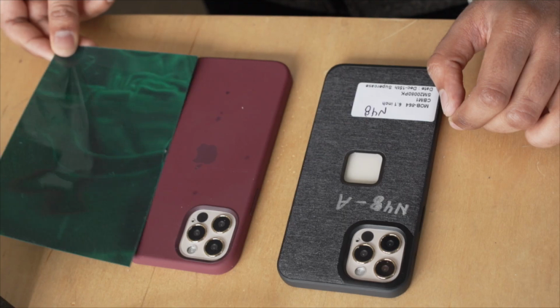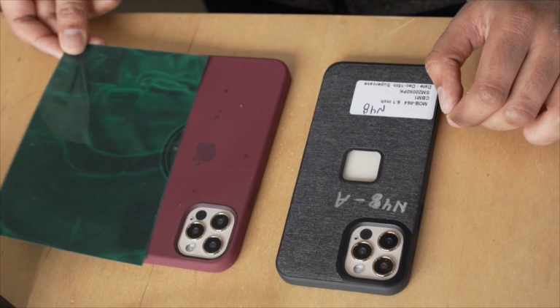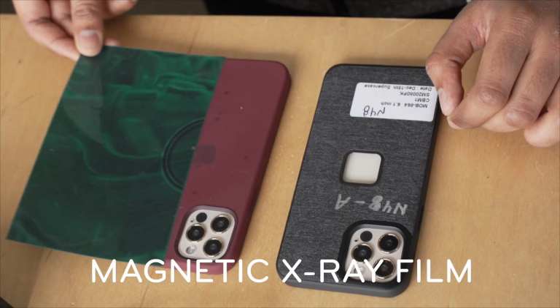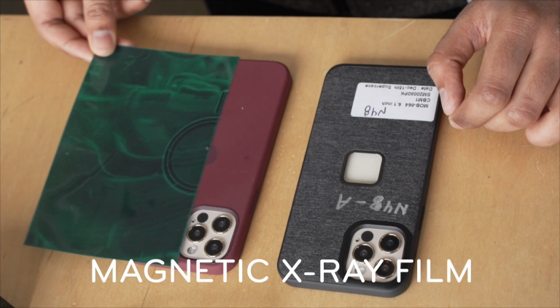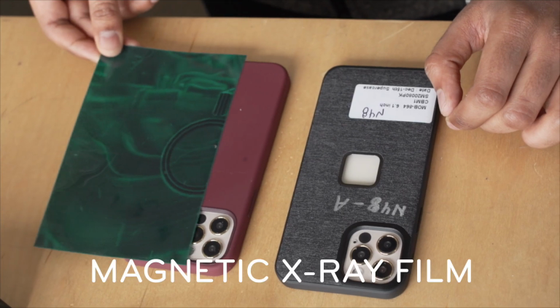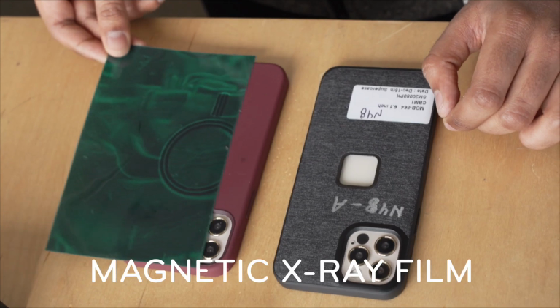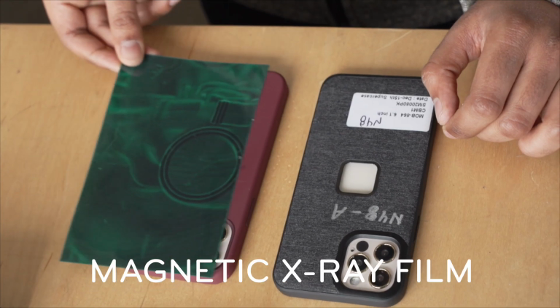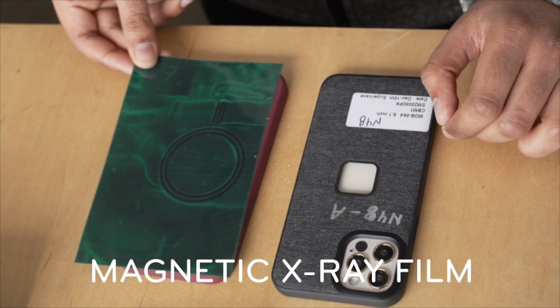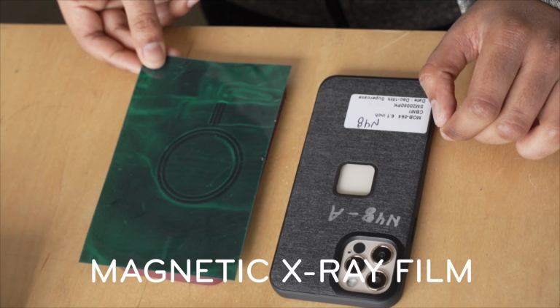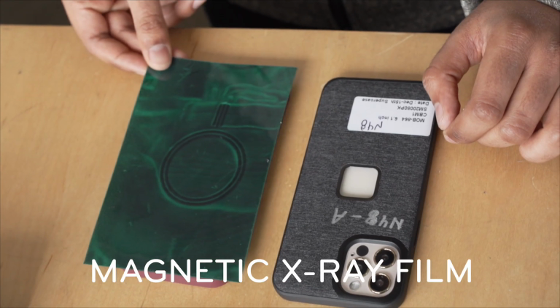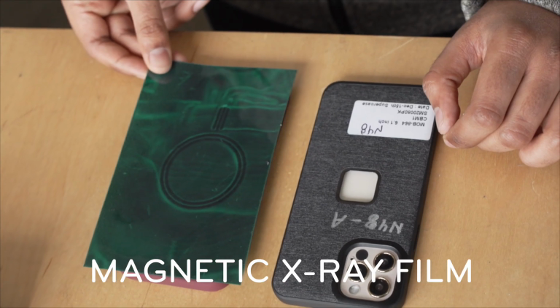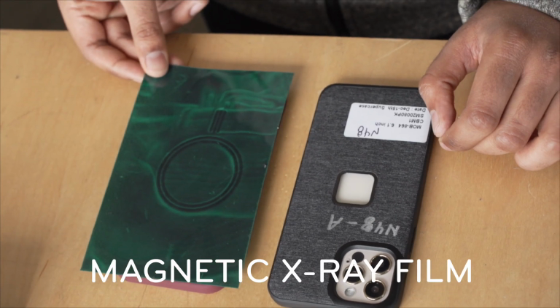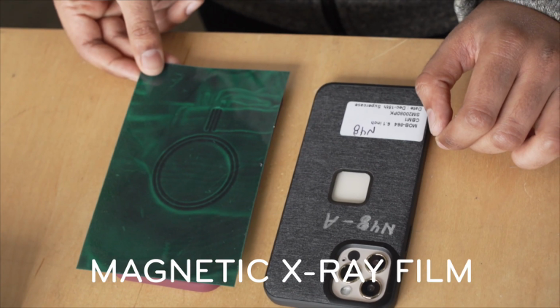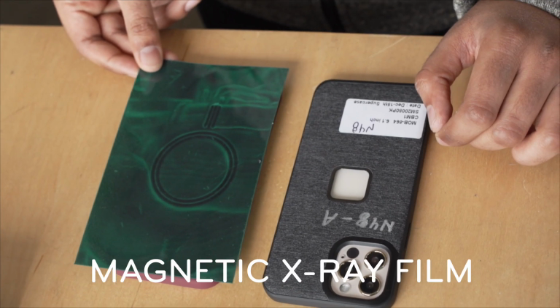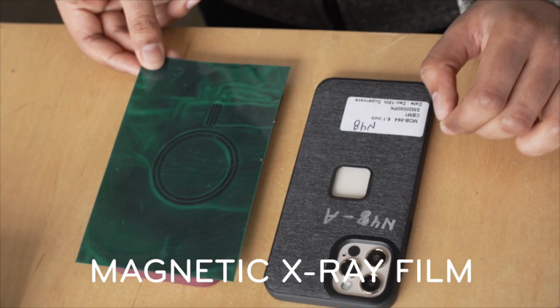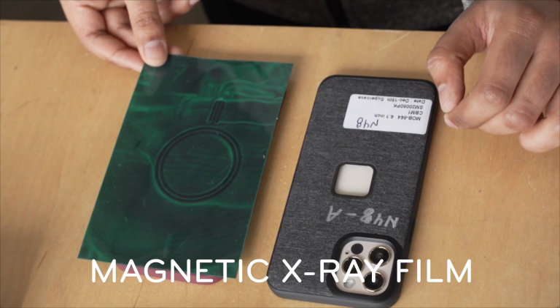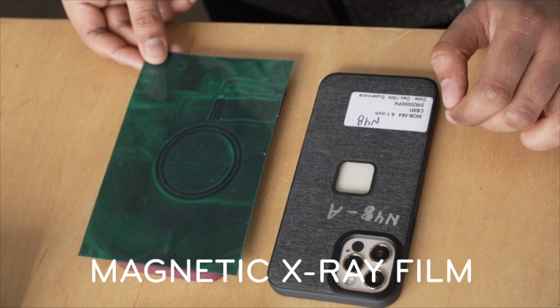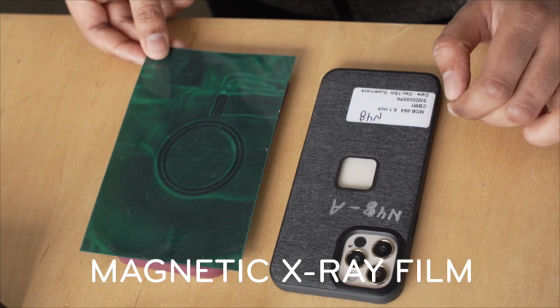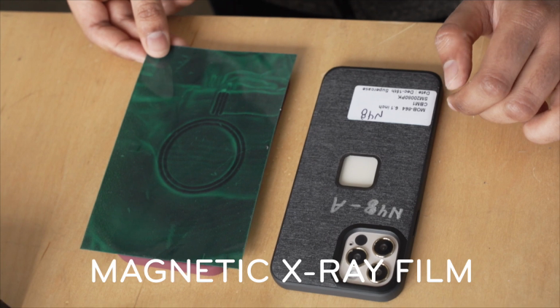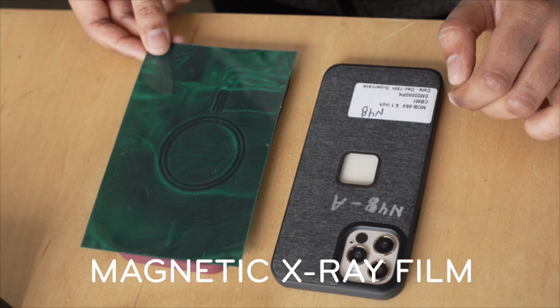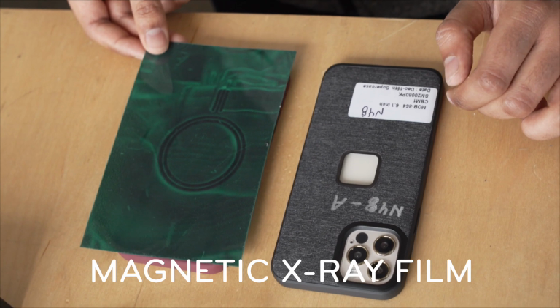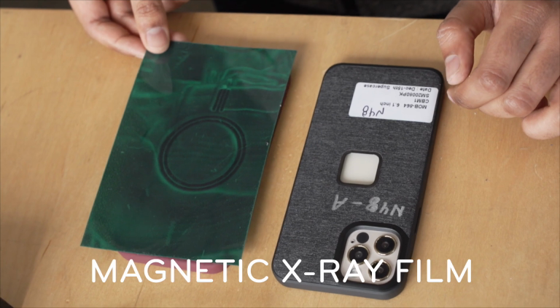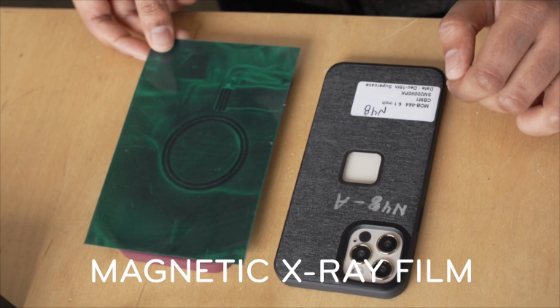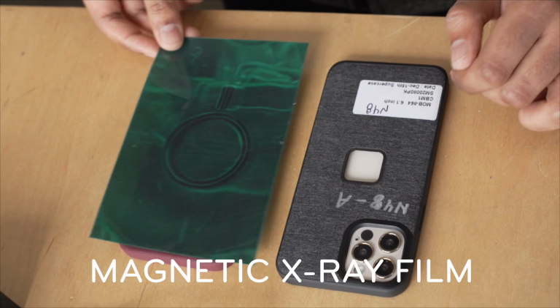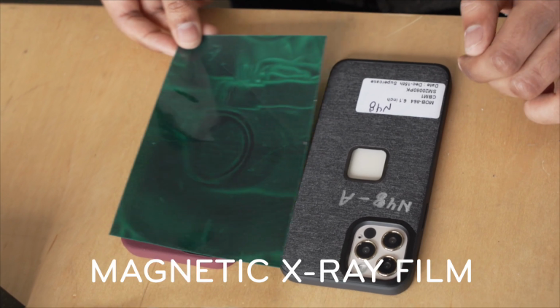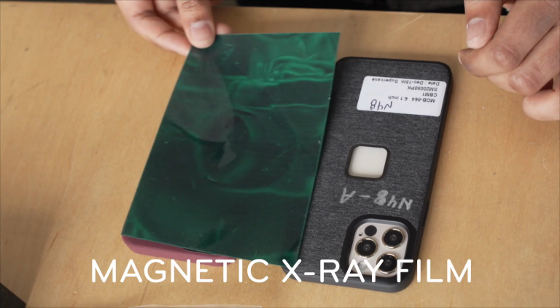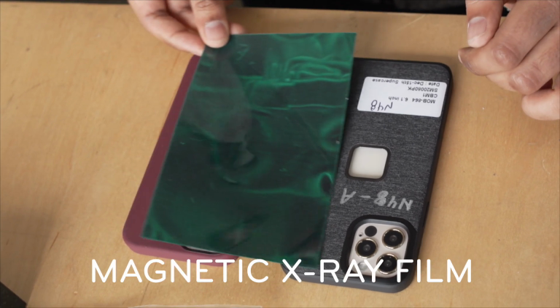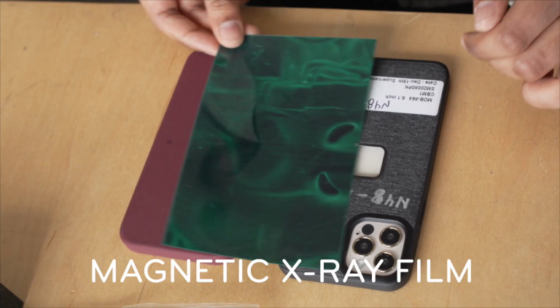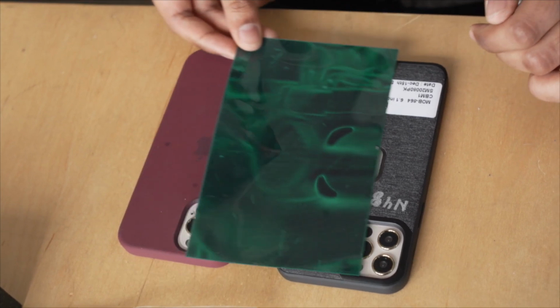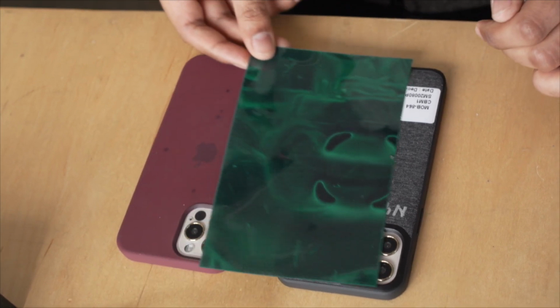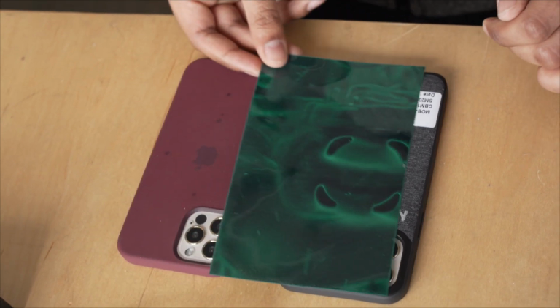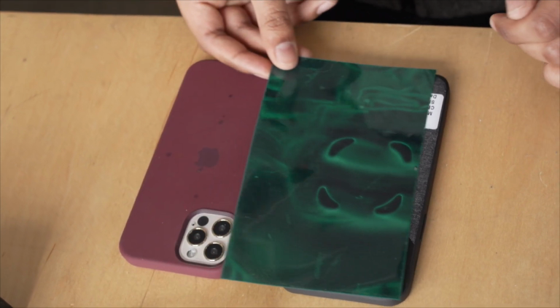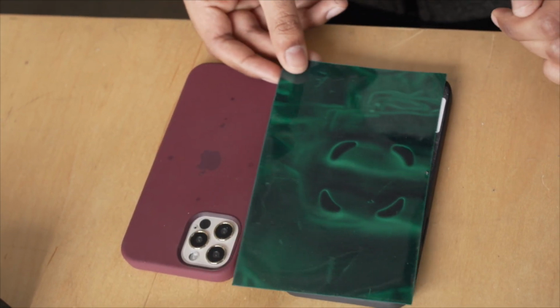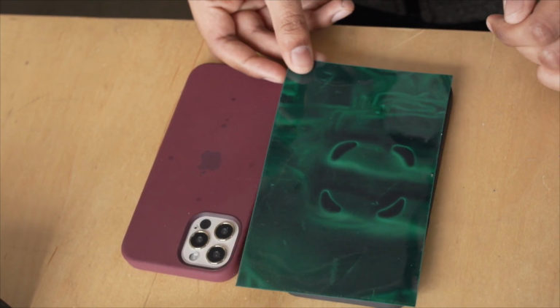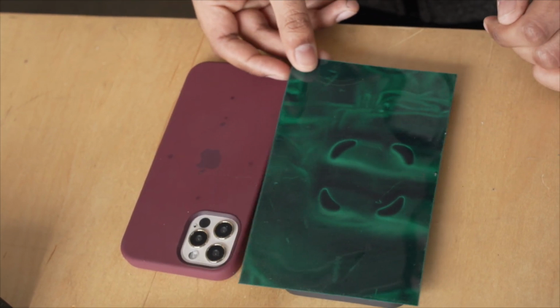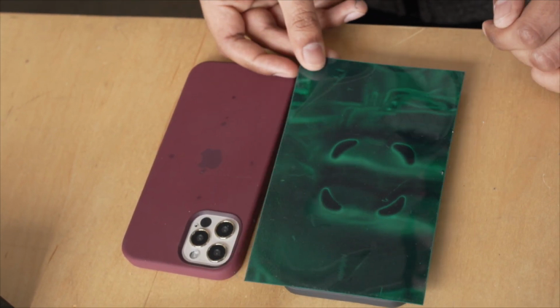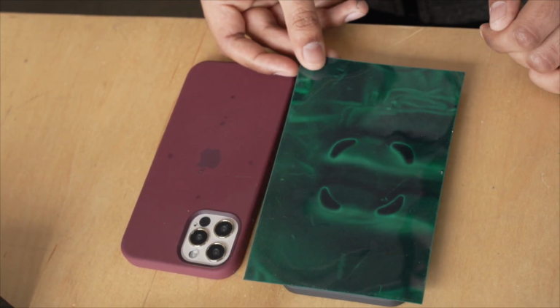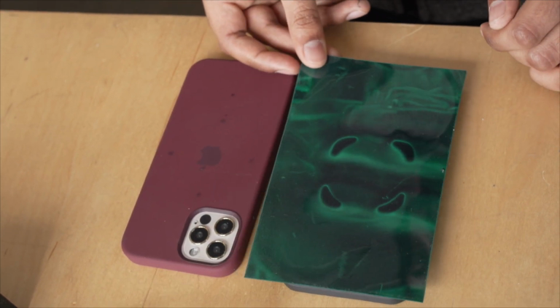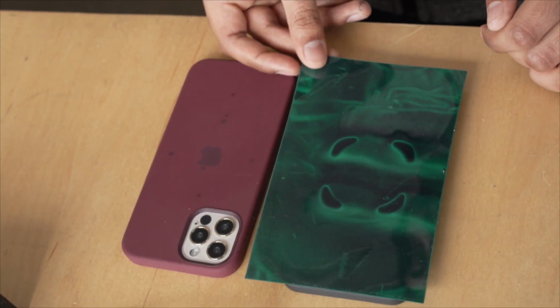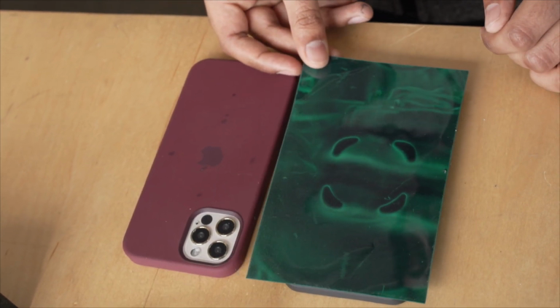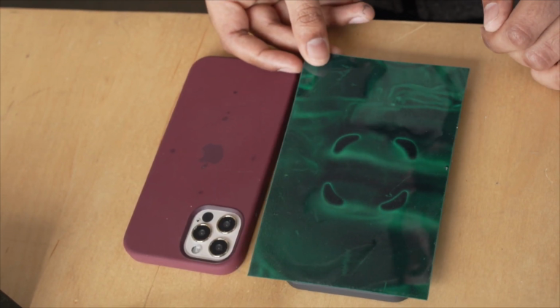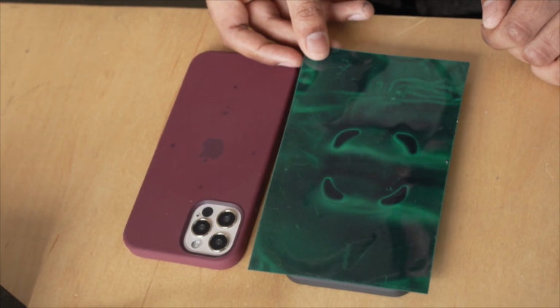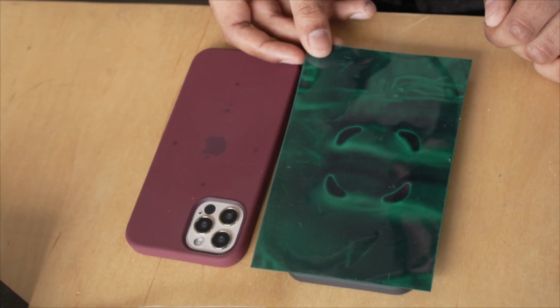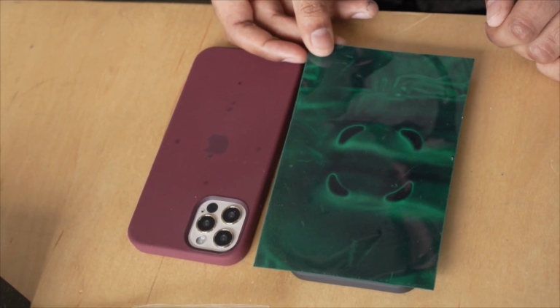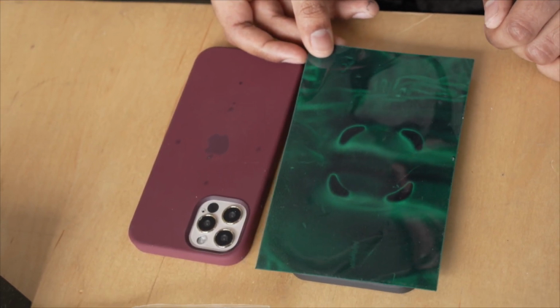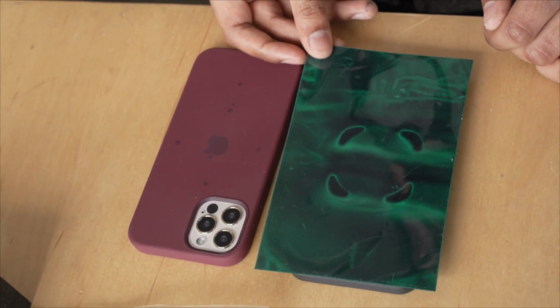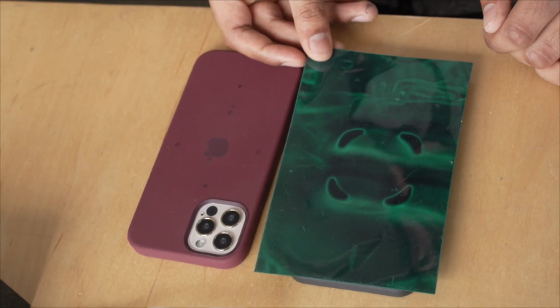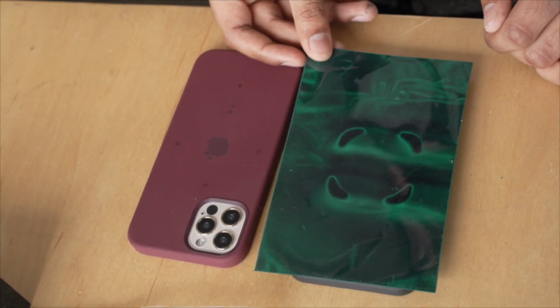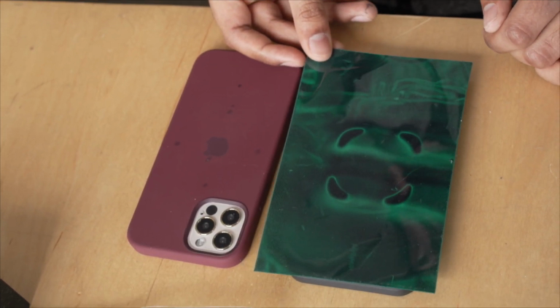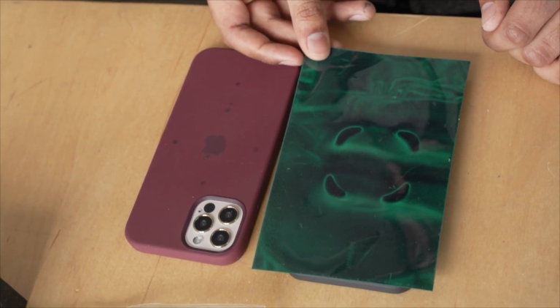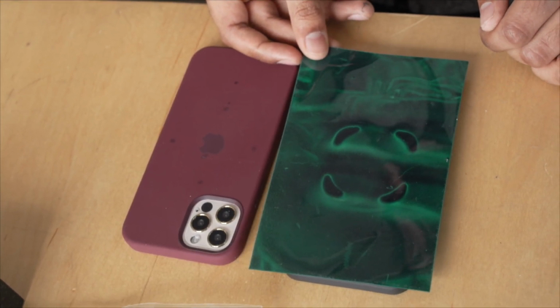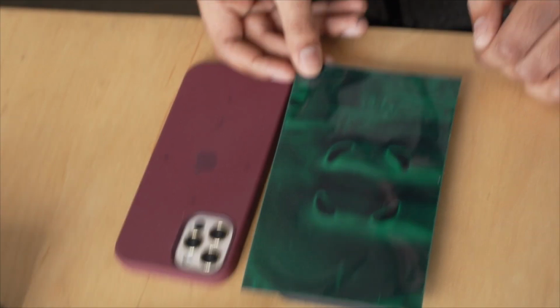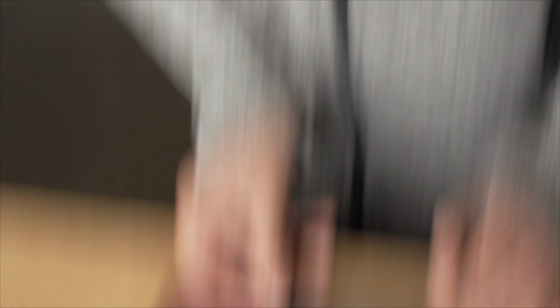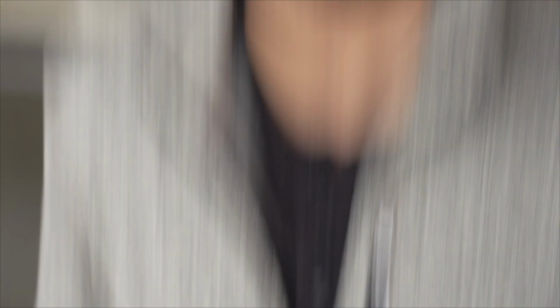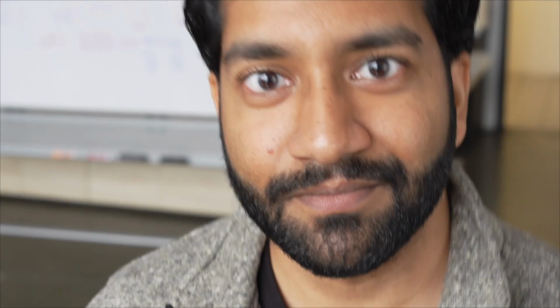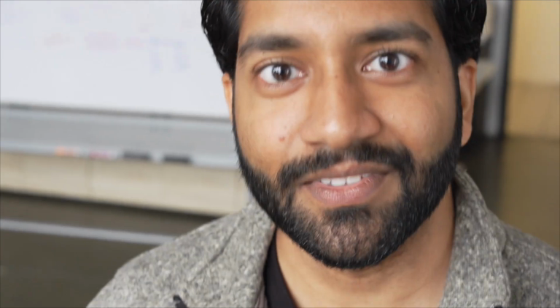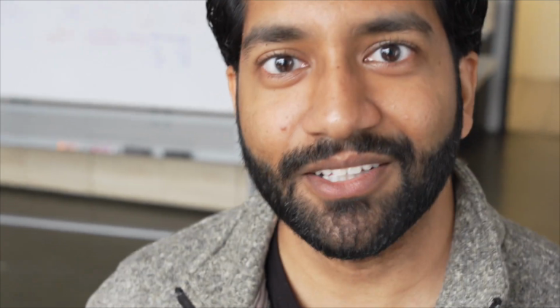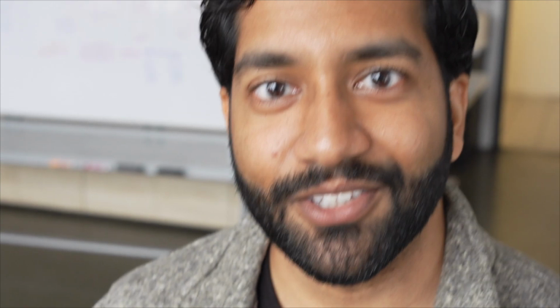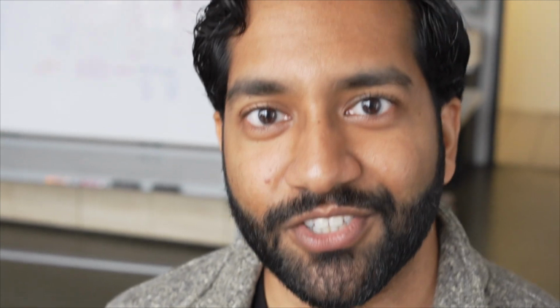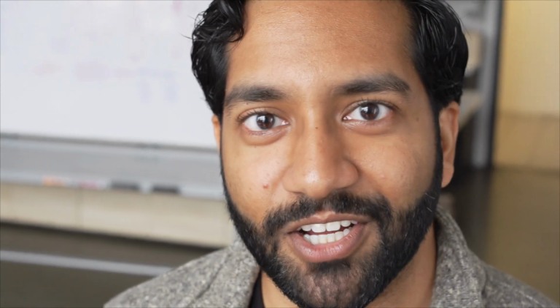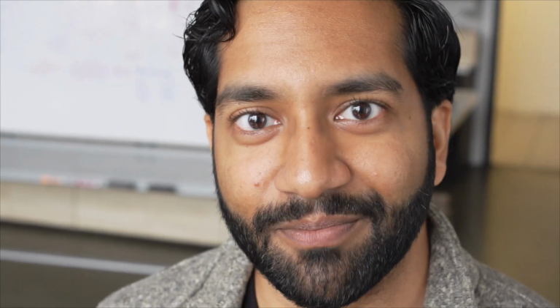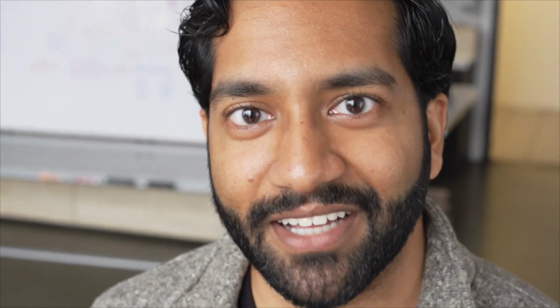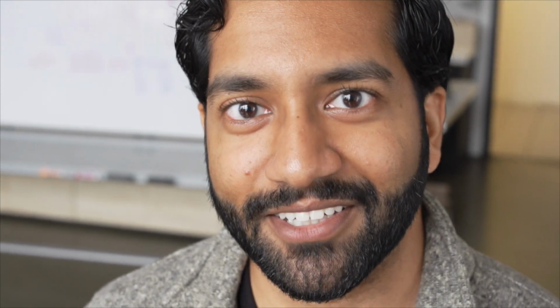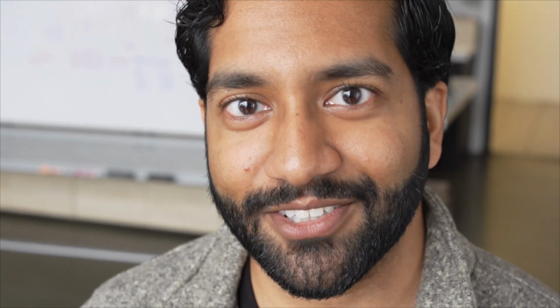Here you can see Apple's MagSafe Array and here you can see the Peak Design Magnet Array. Let's talk magnets.